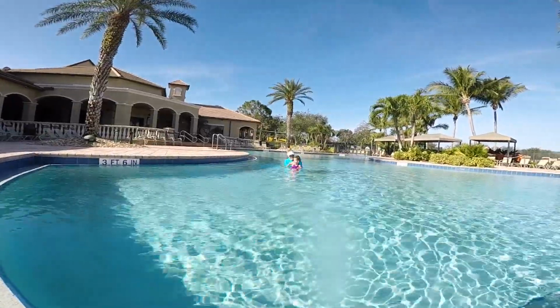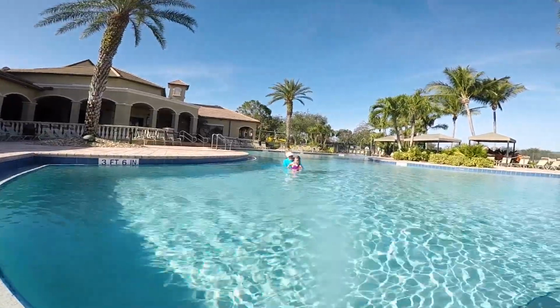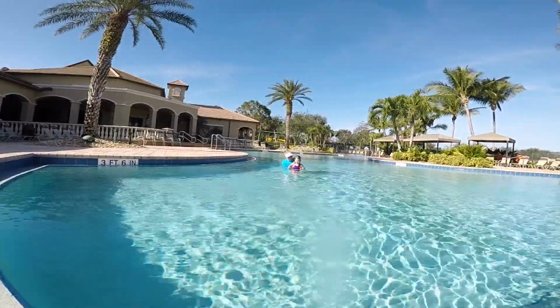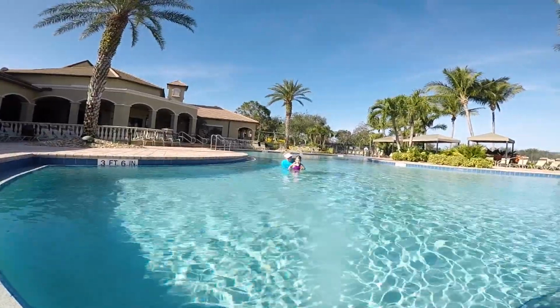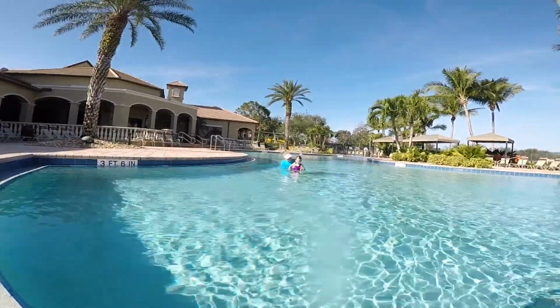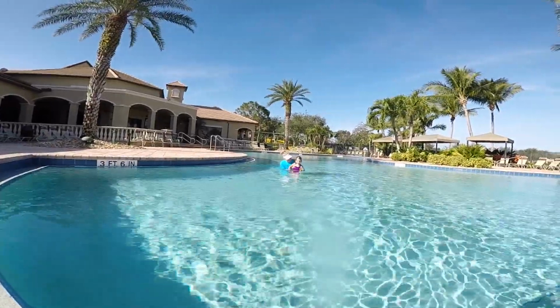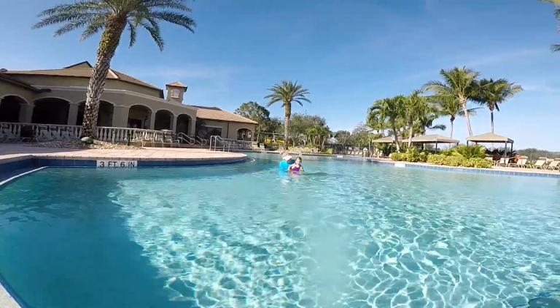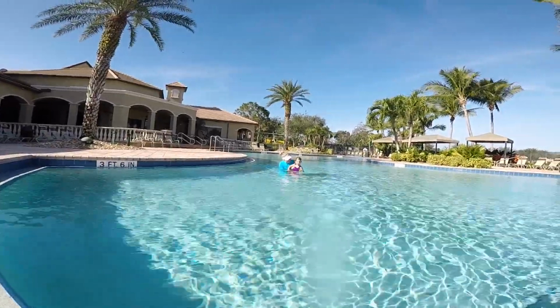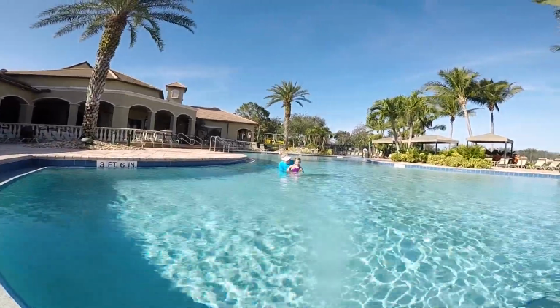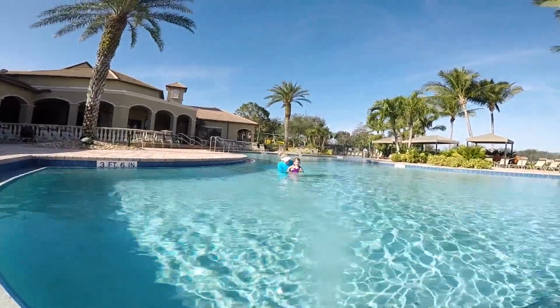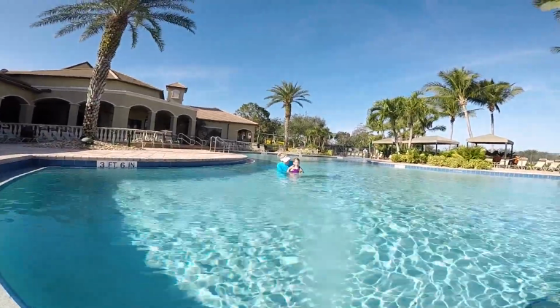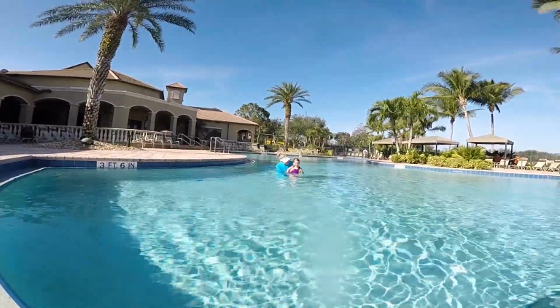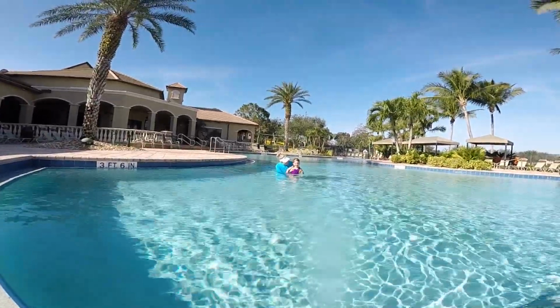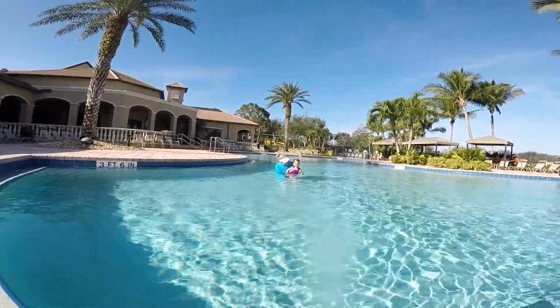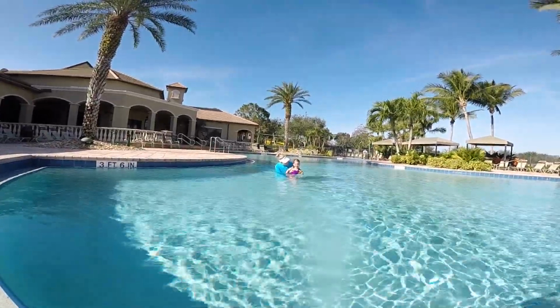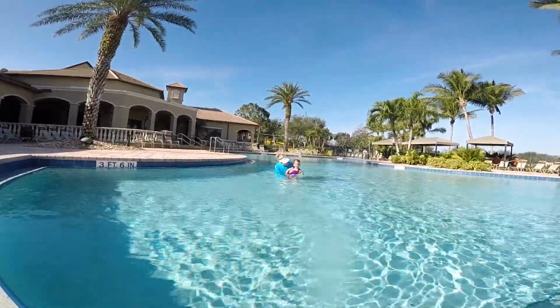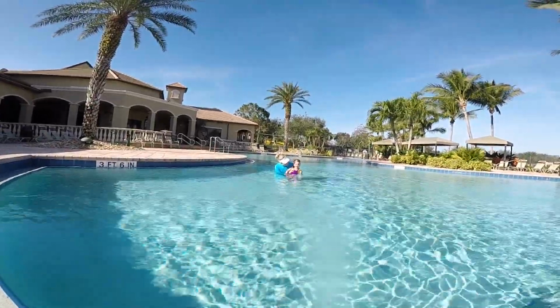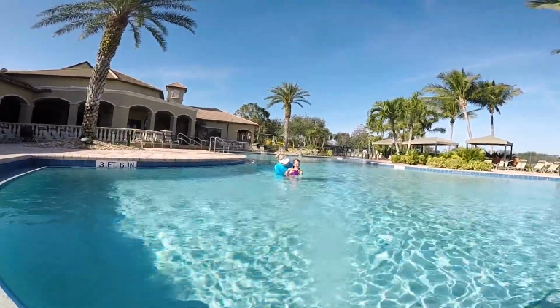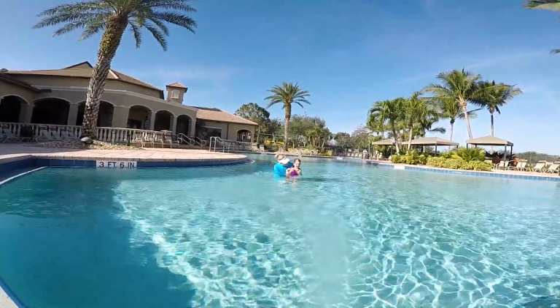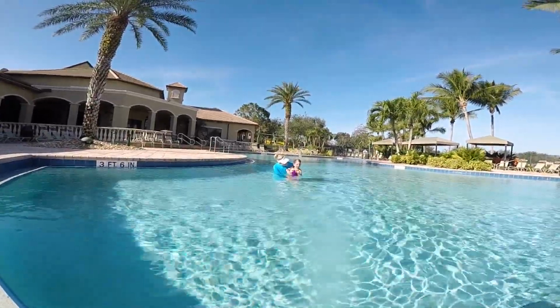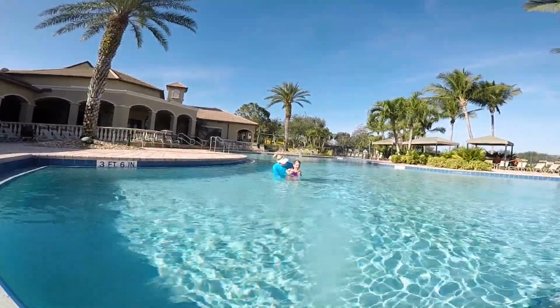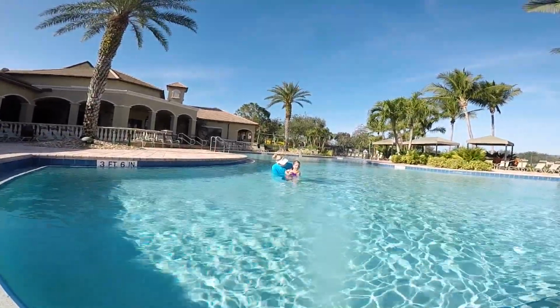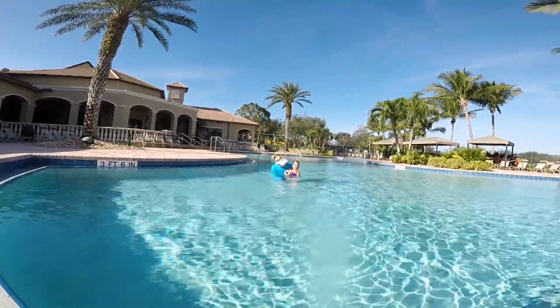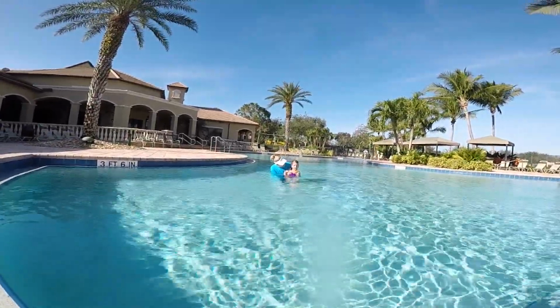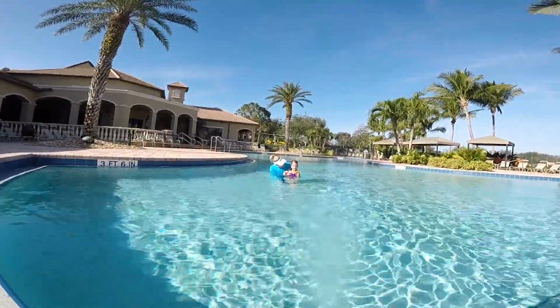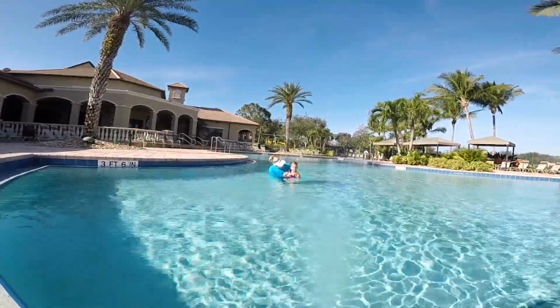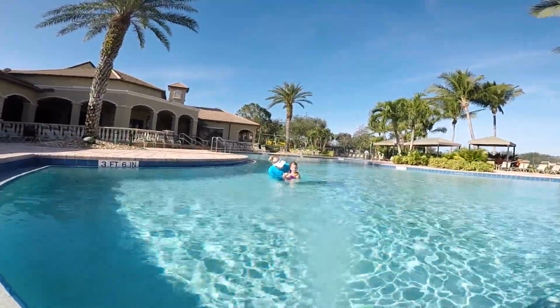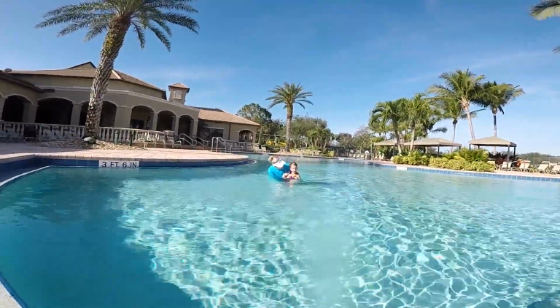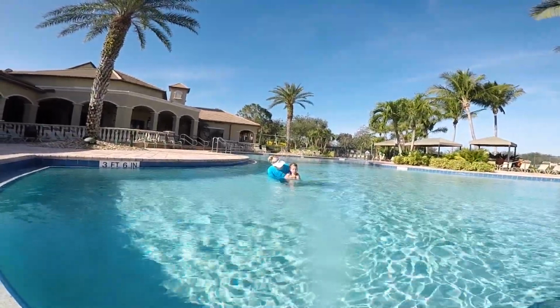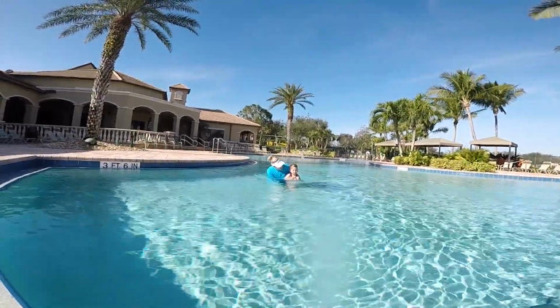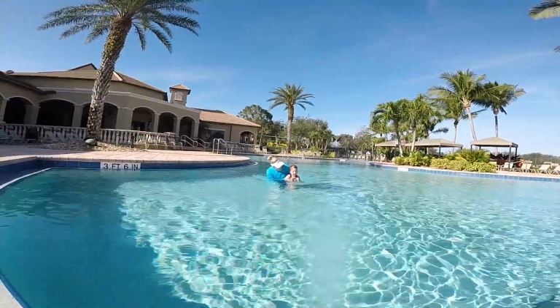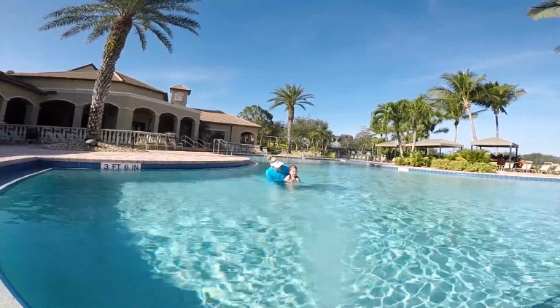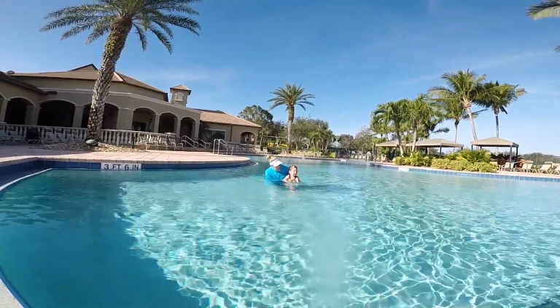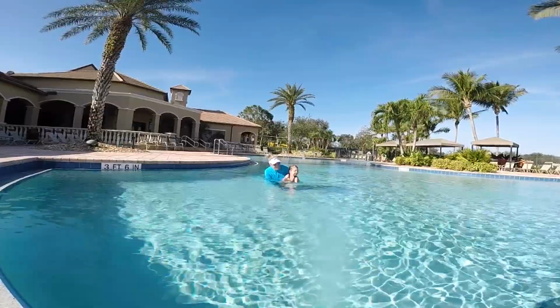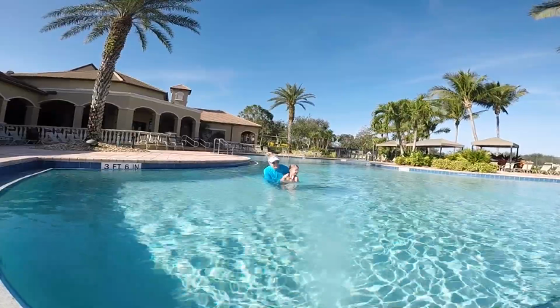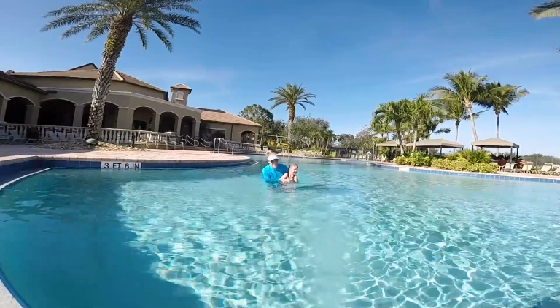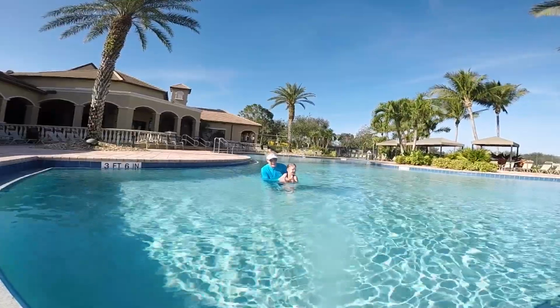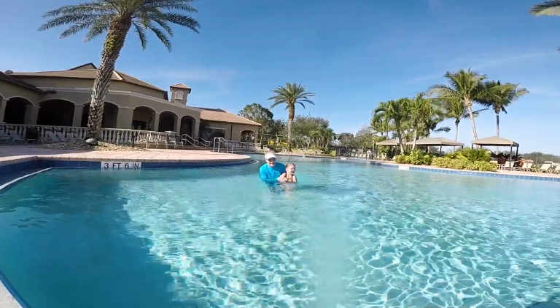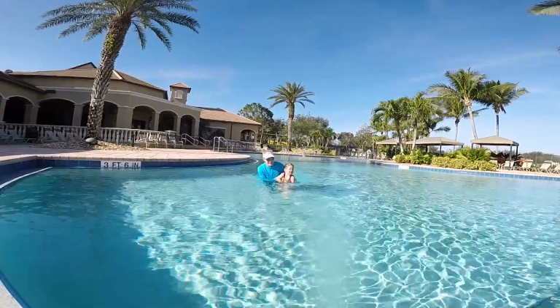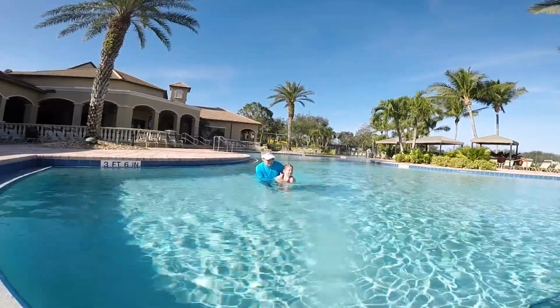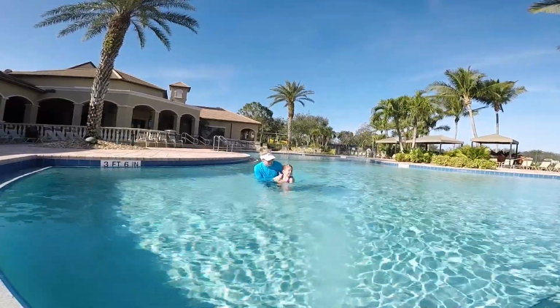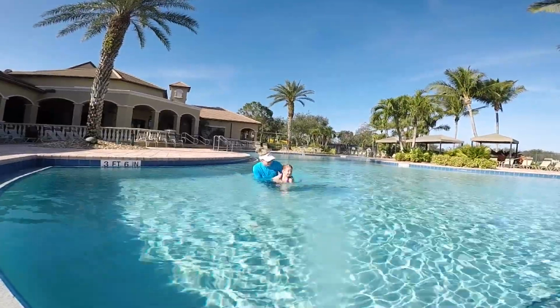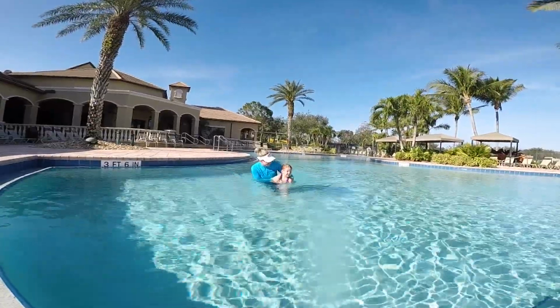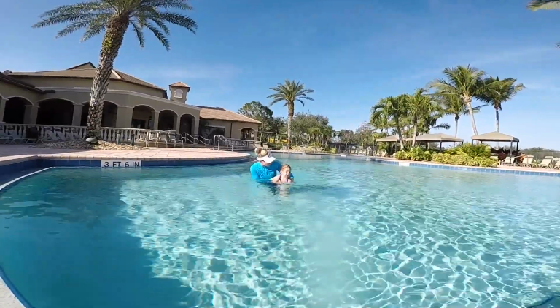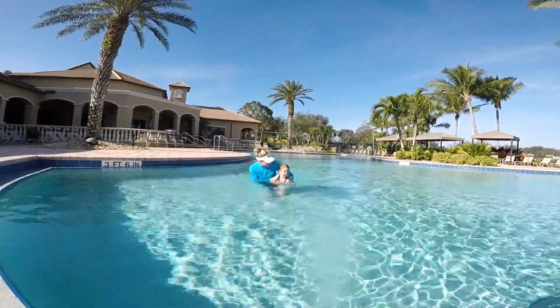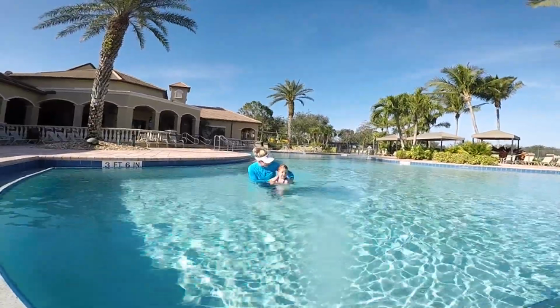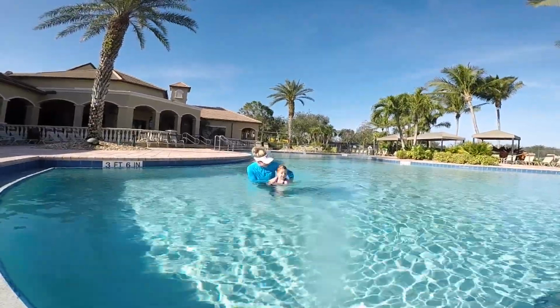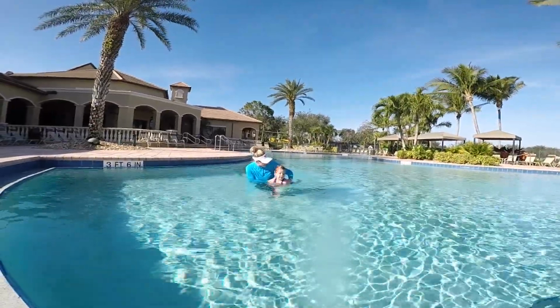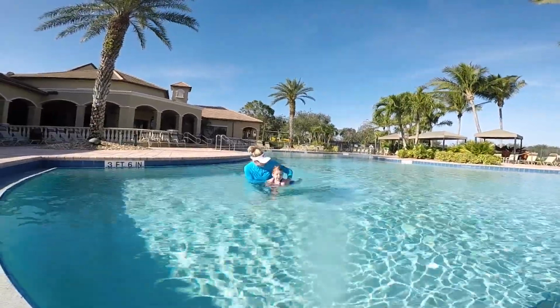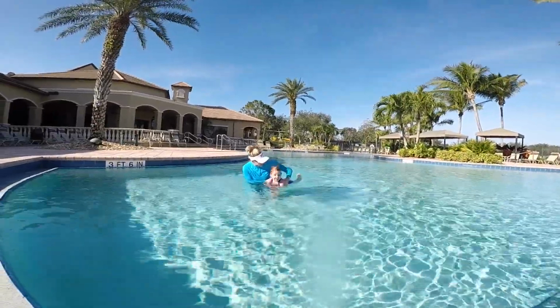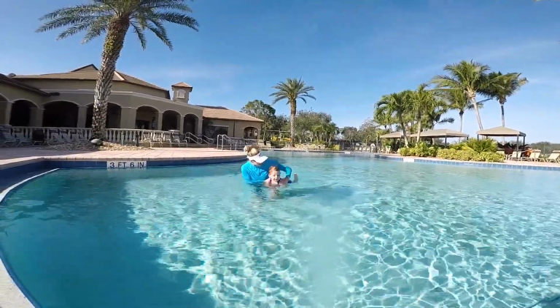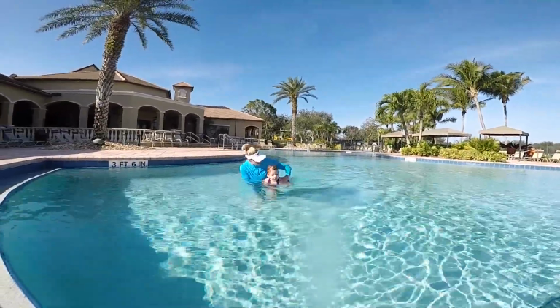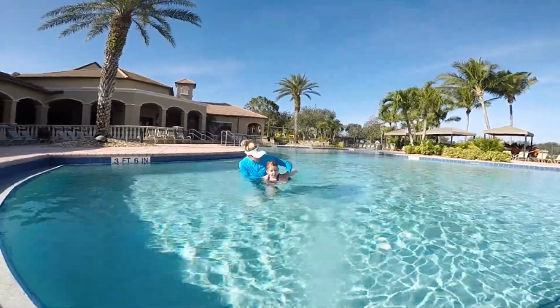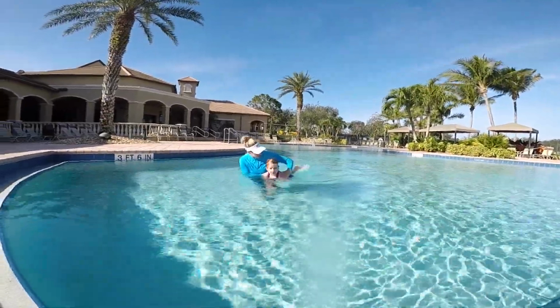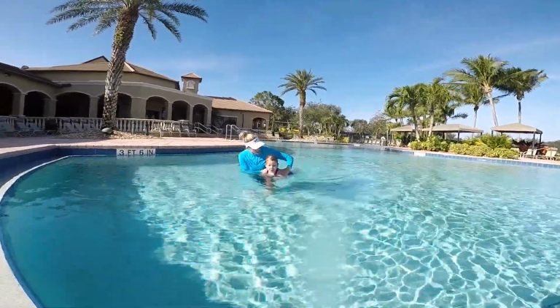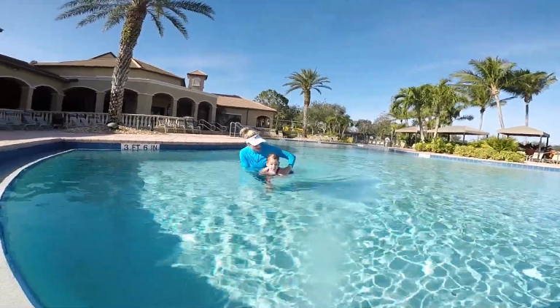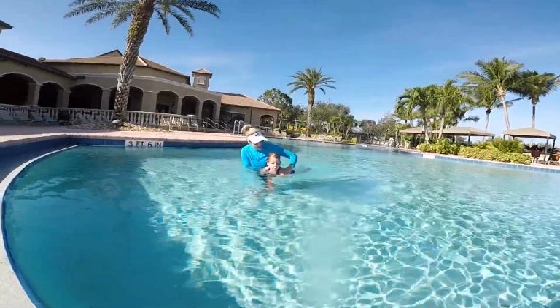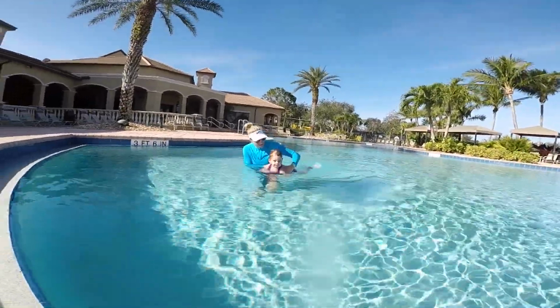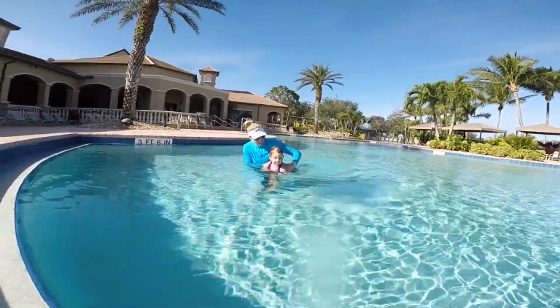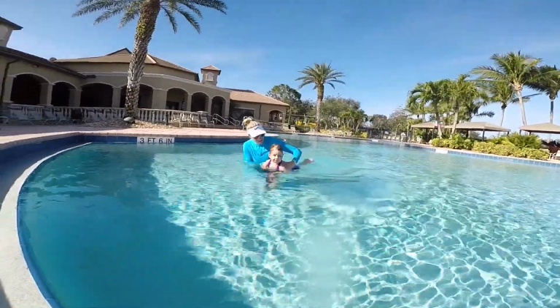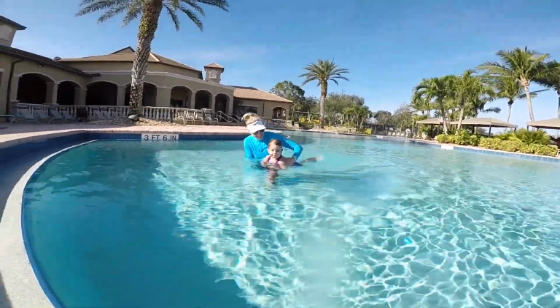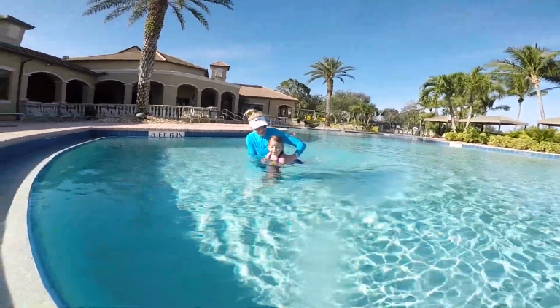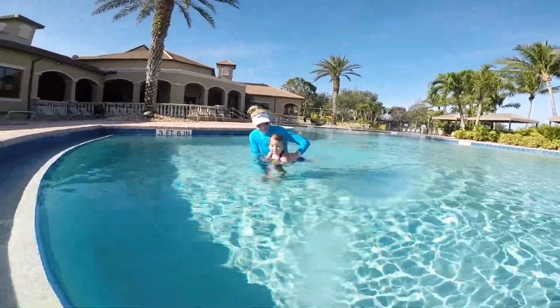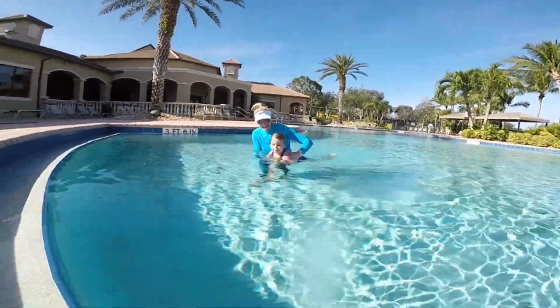Can you clap your hands? Where's your clap? That was very good. Kick, kick, kick, kick.